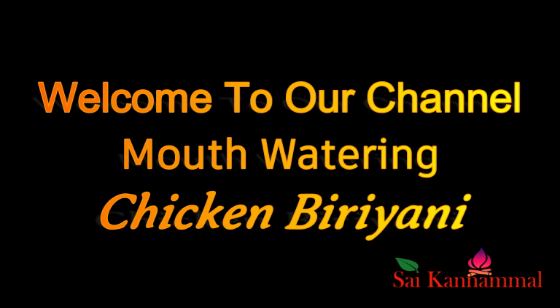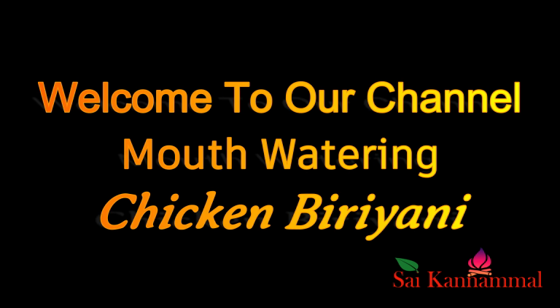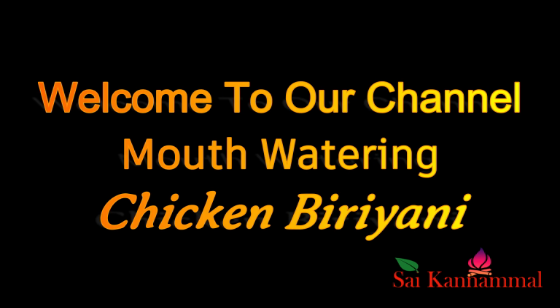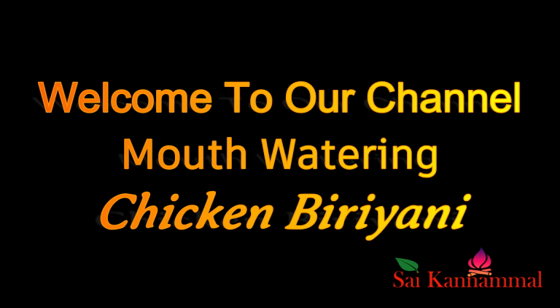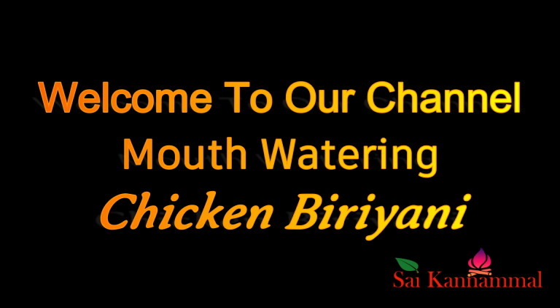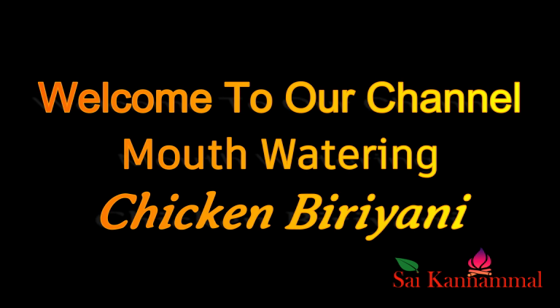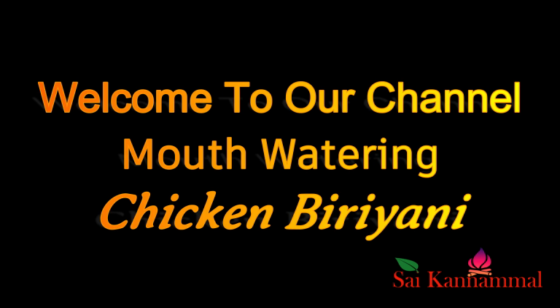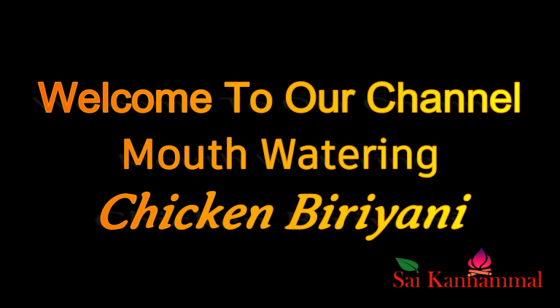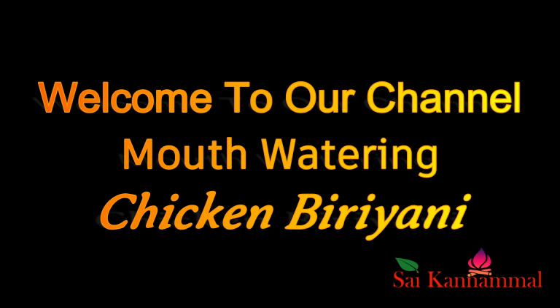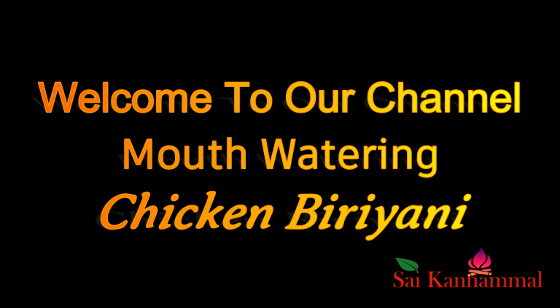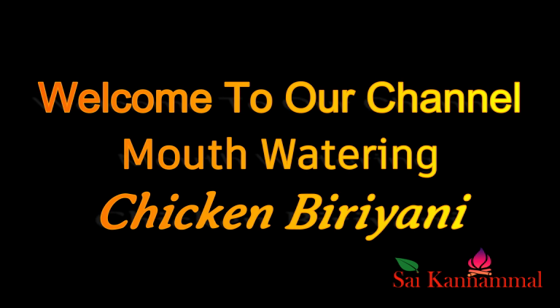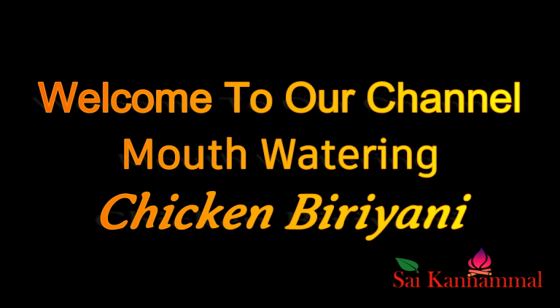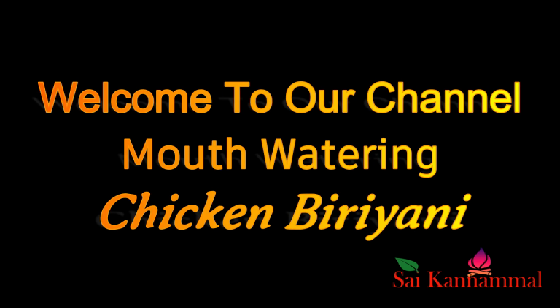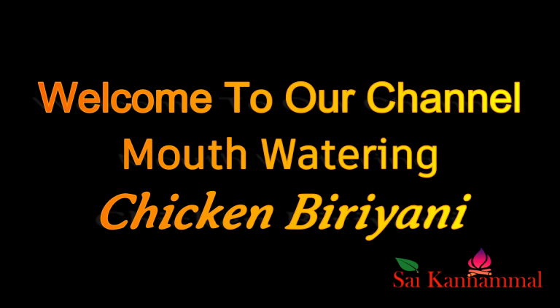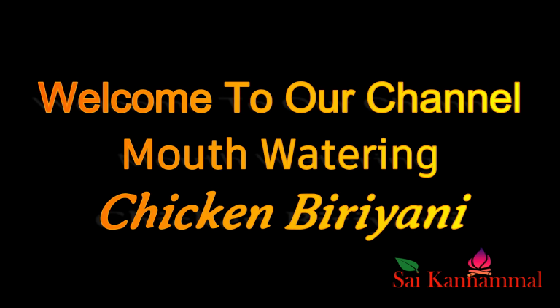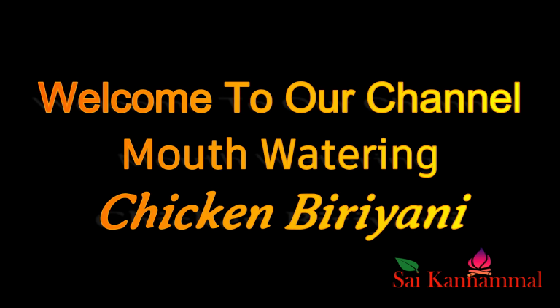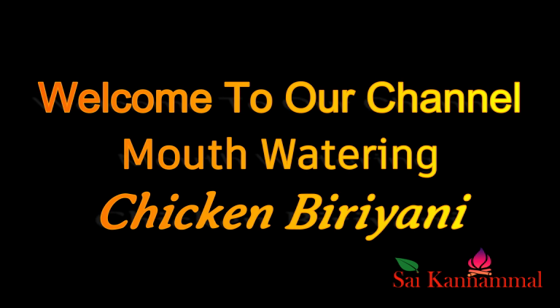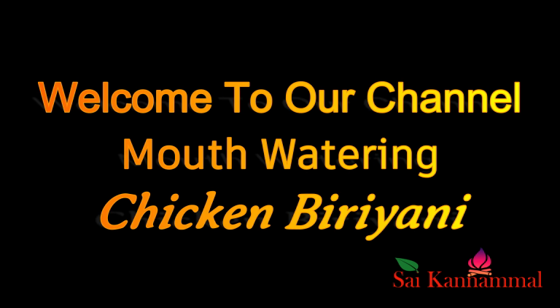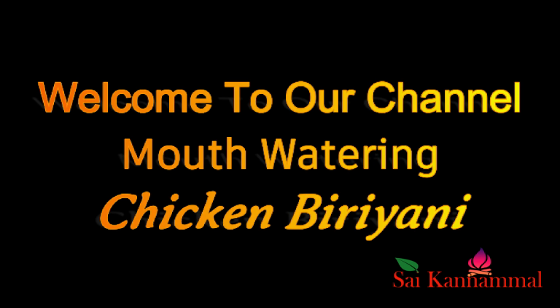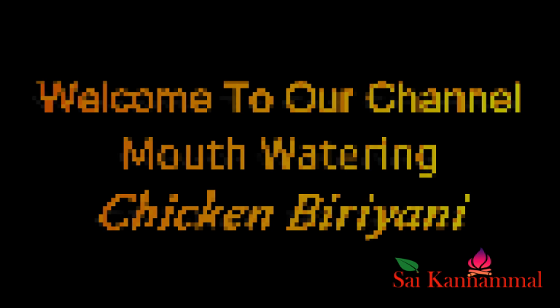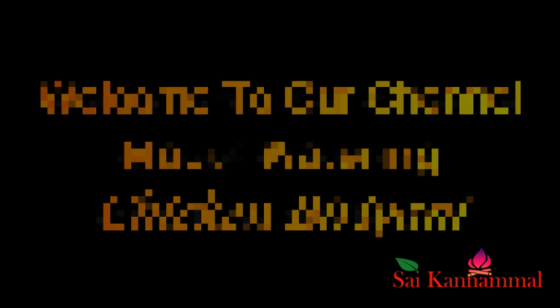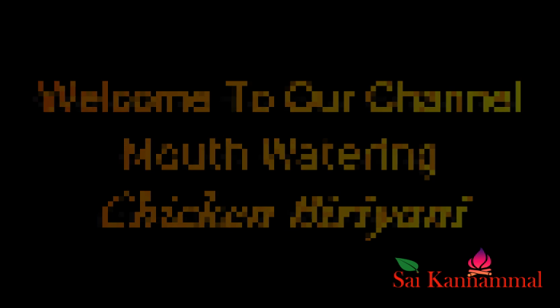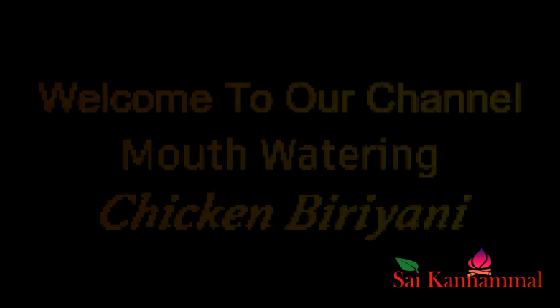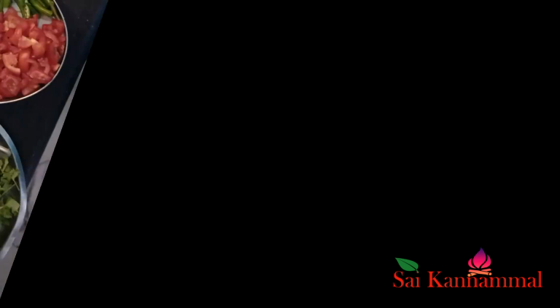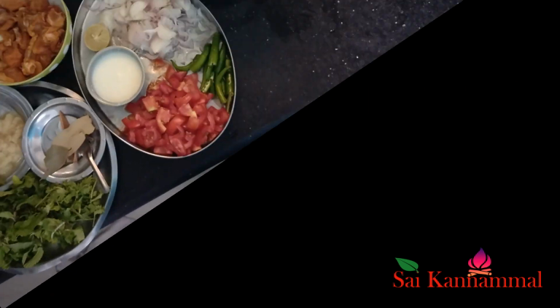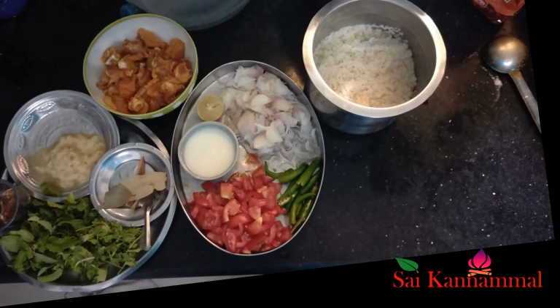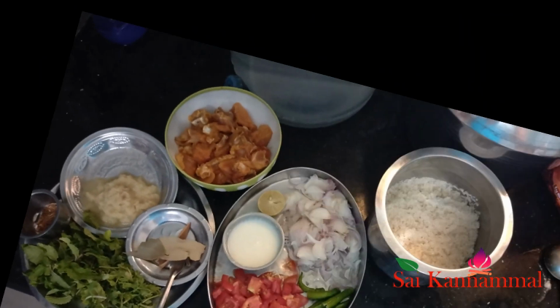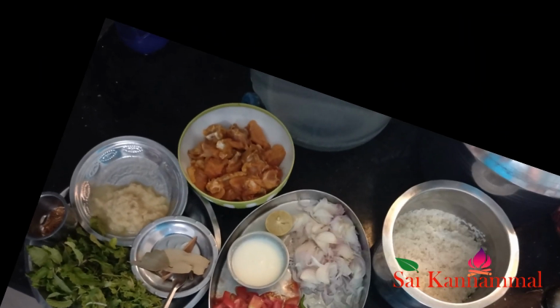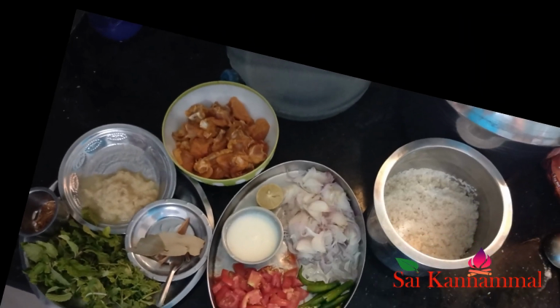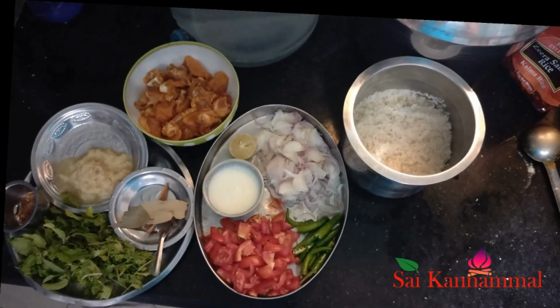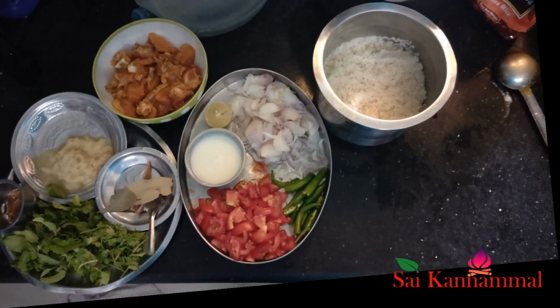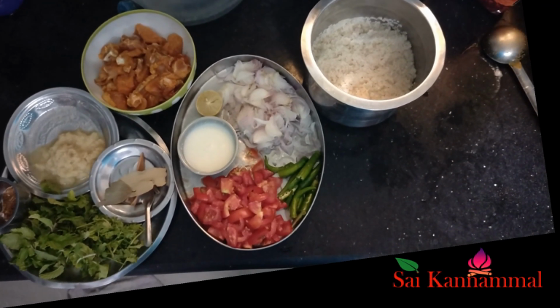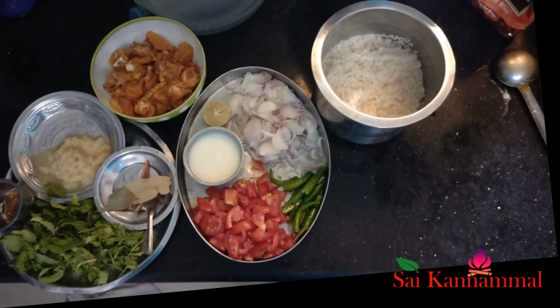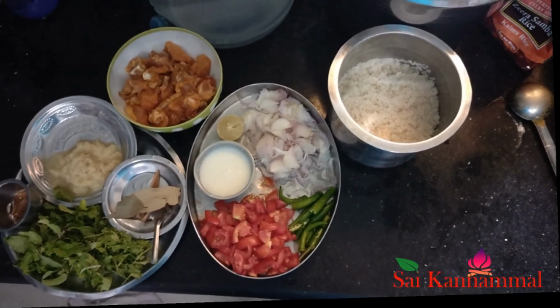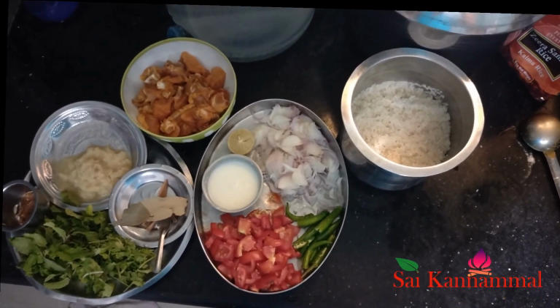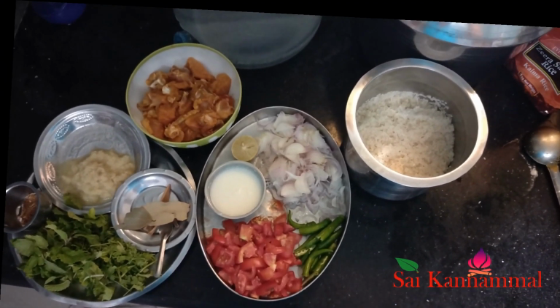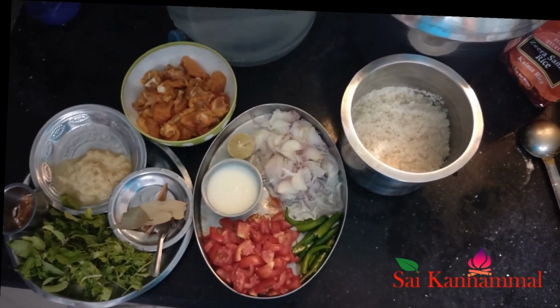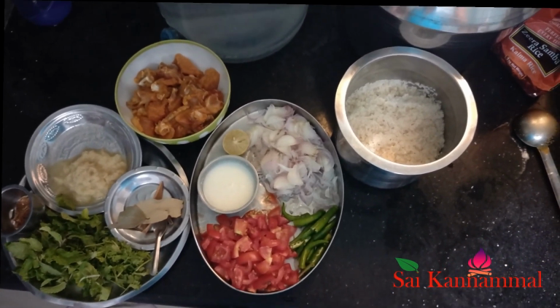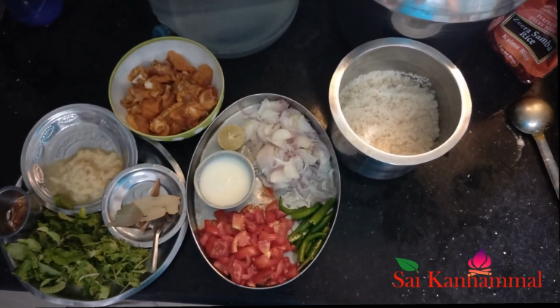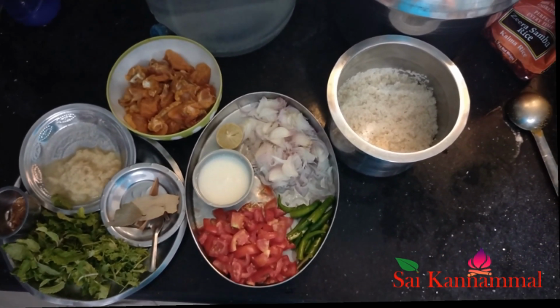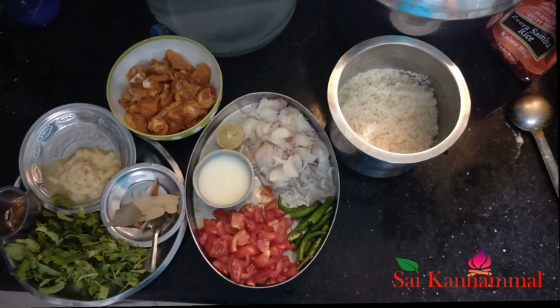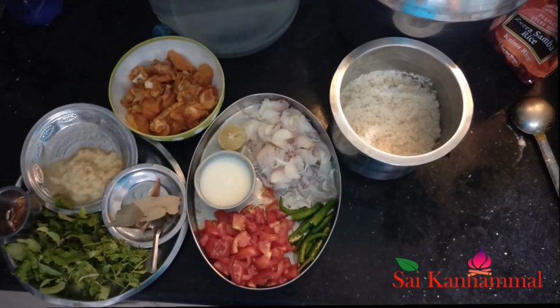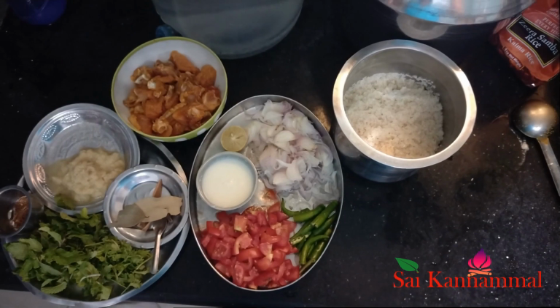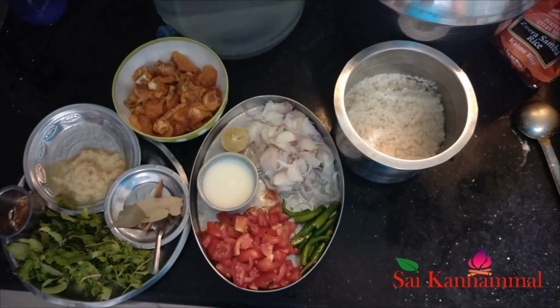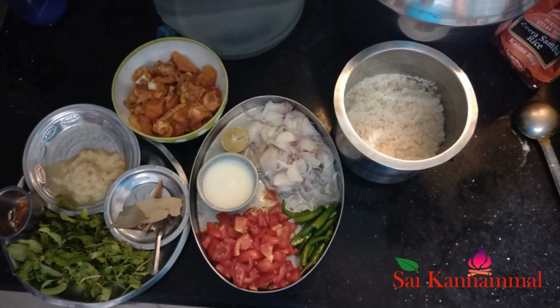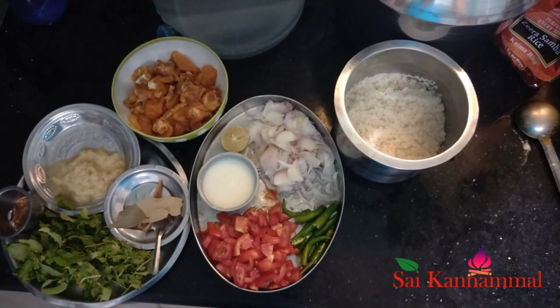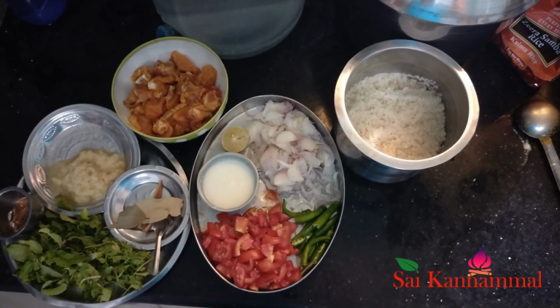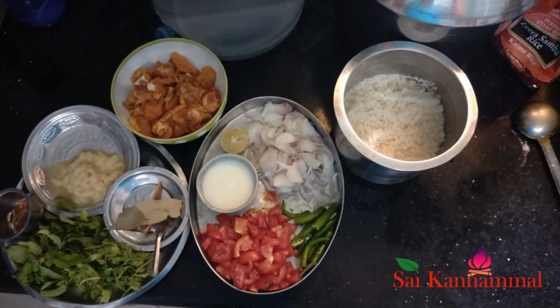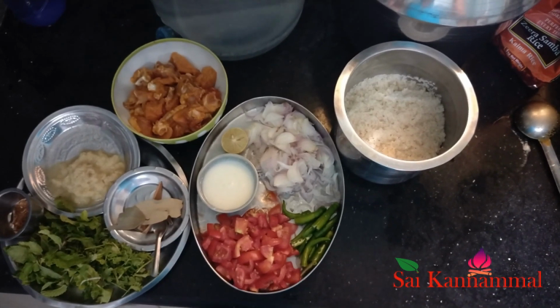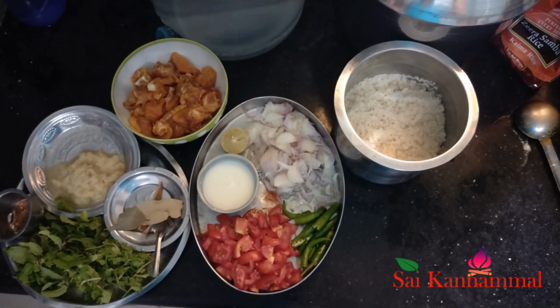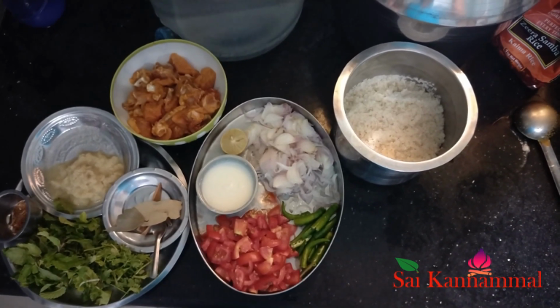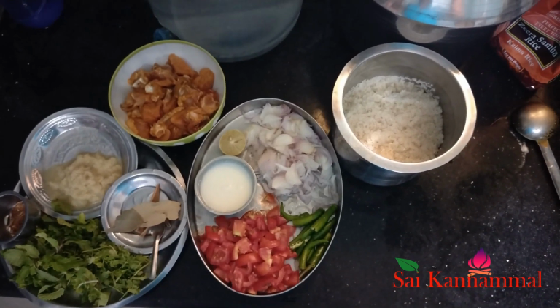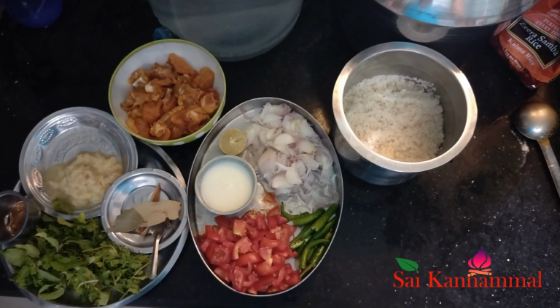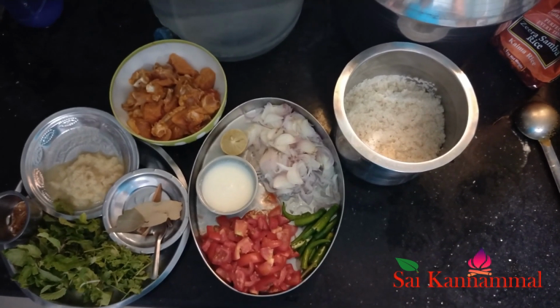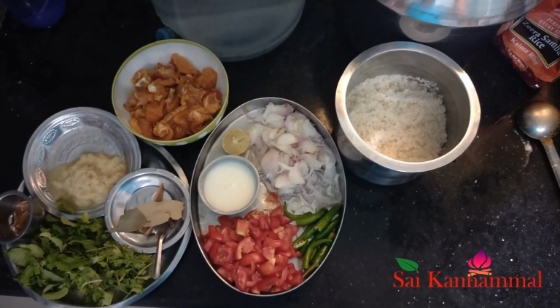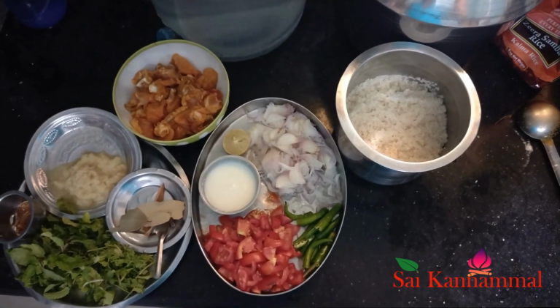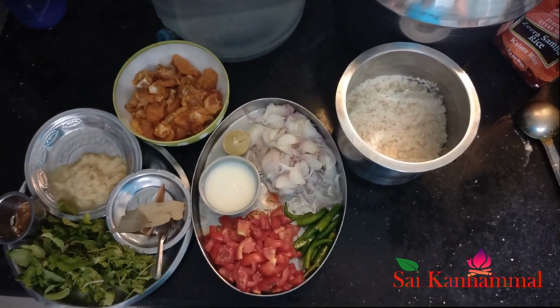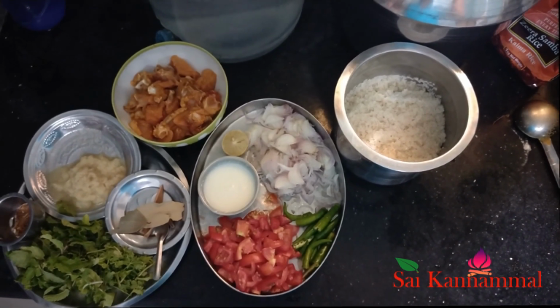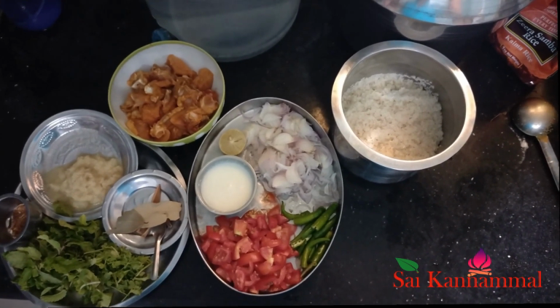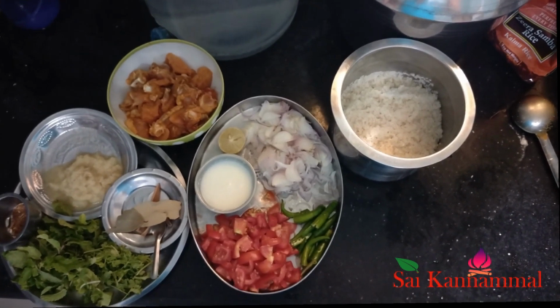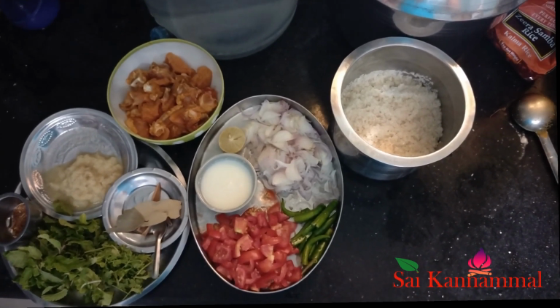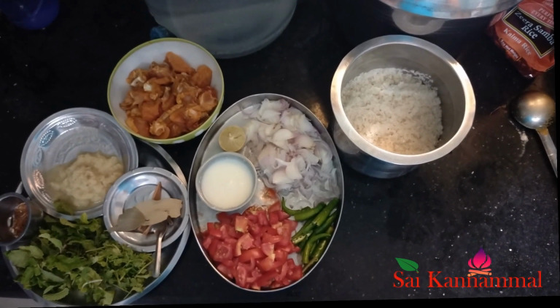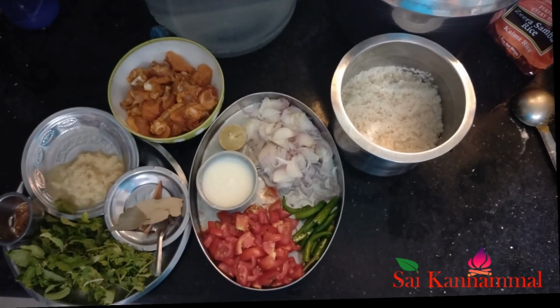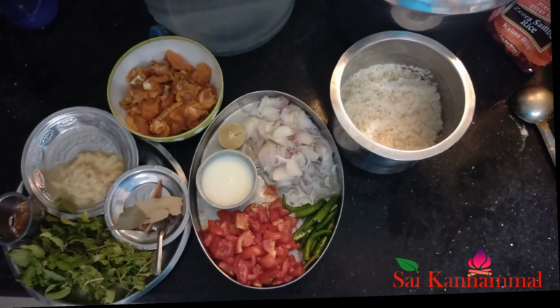Hi friends! Welcome to our channel! What we want to make is chicken dhyani — this recipe is called chicken dhyani.